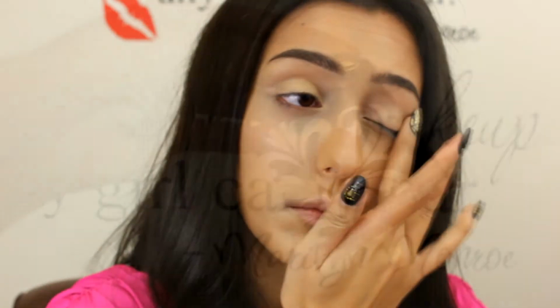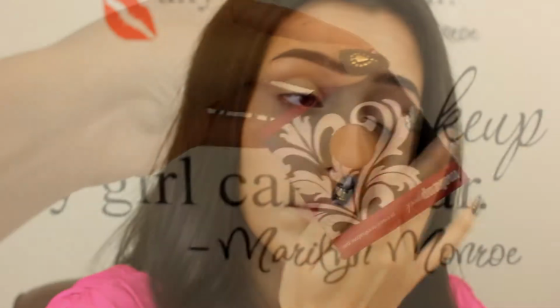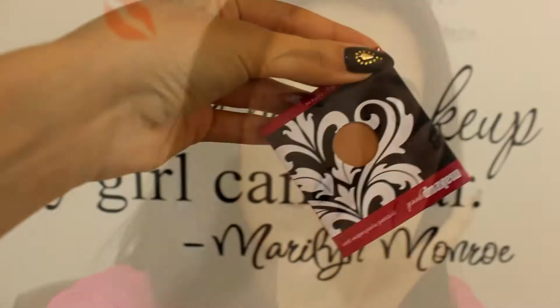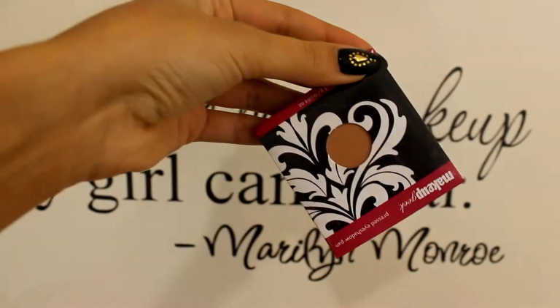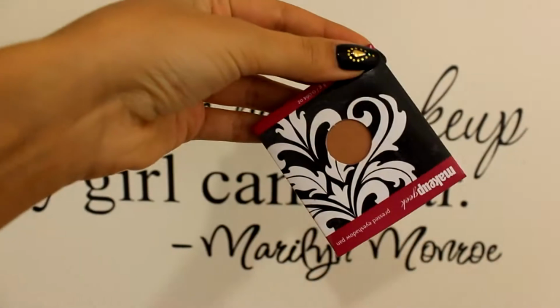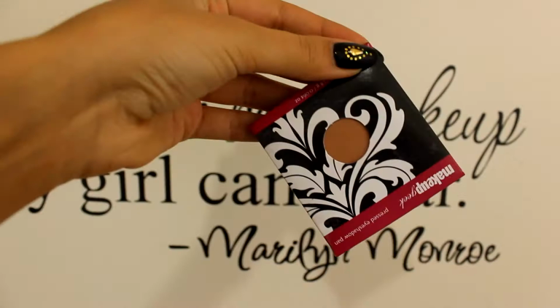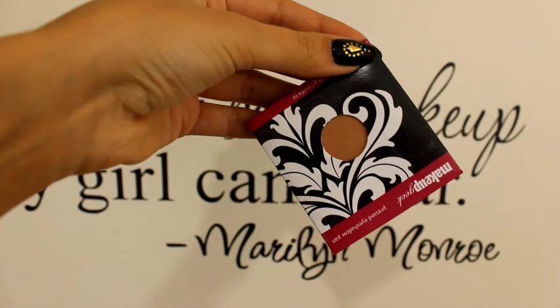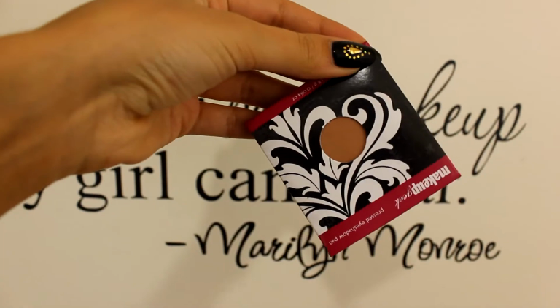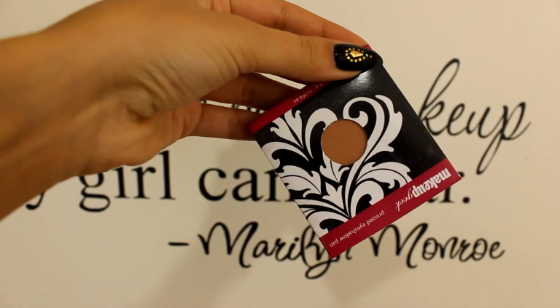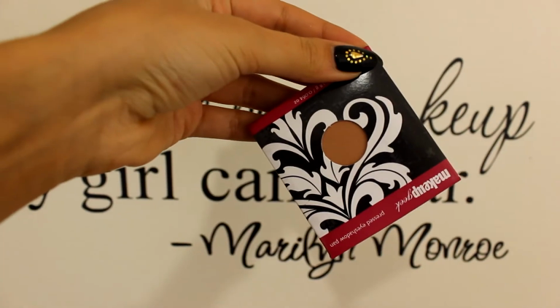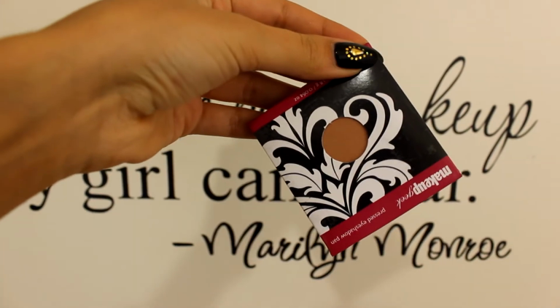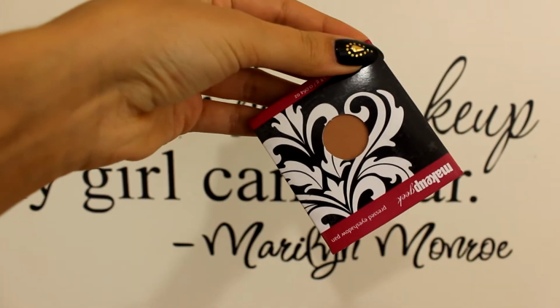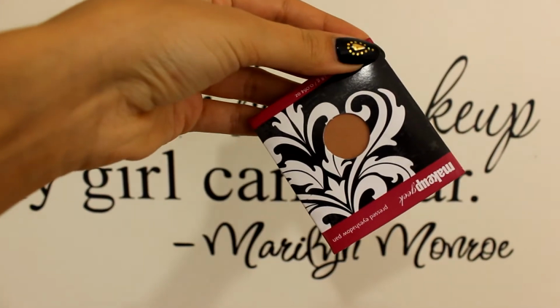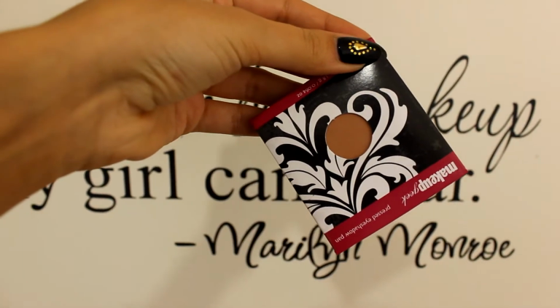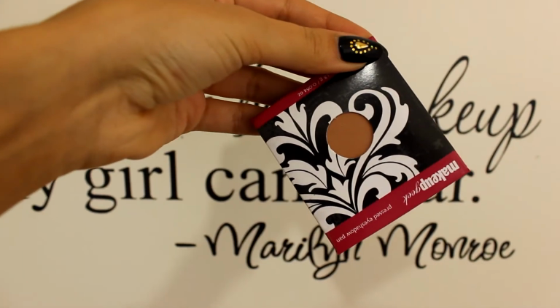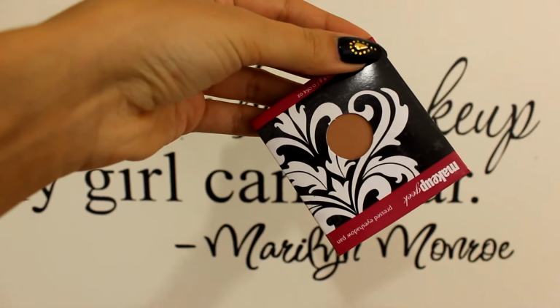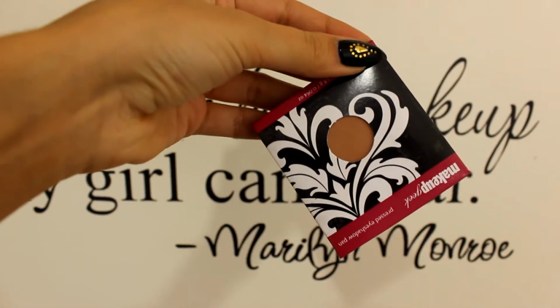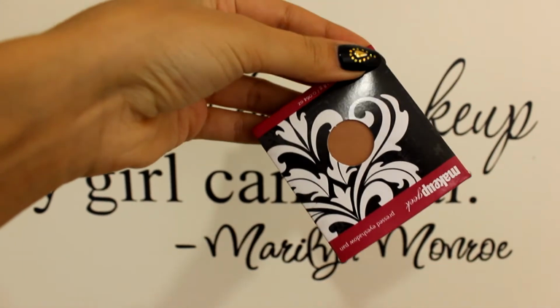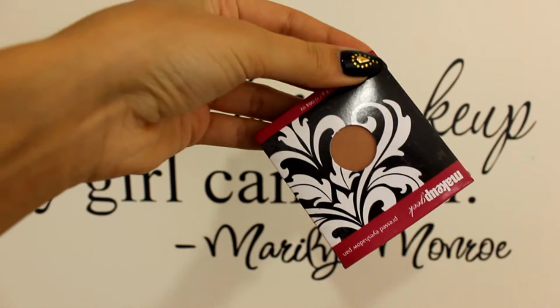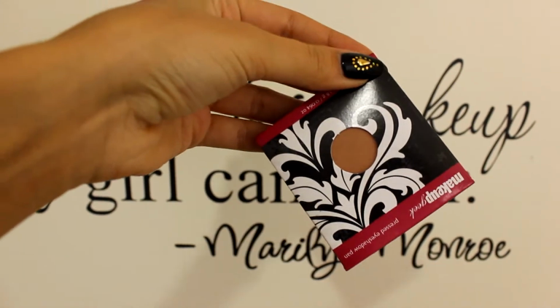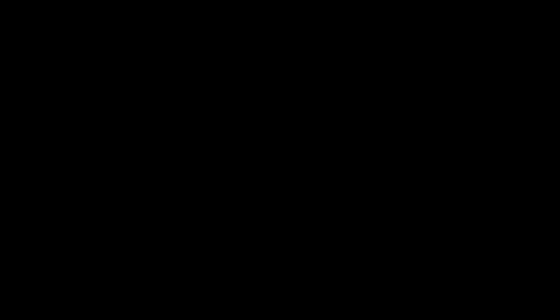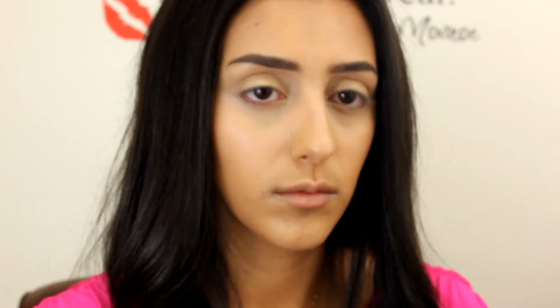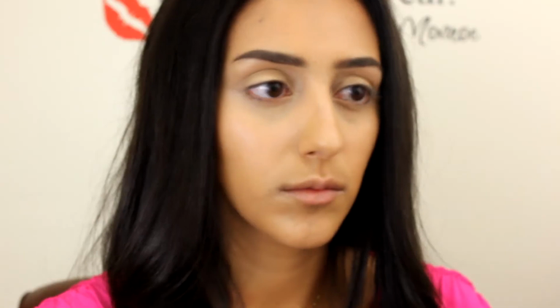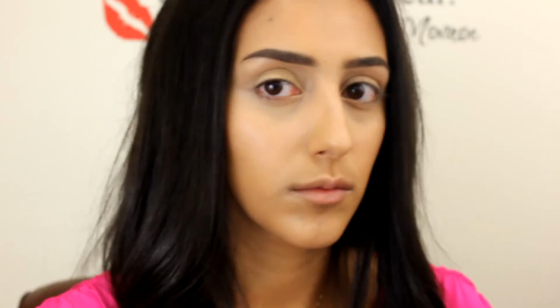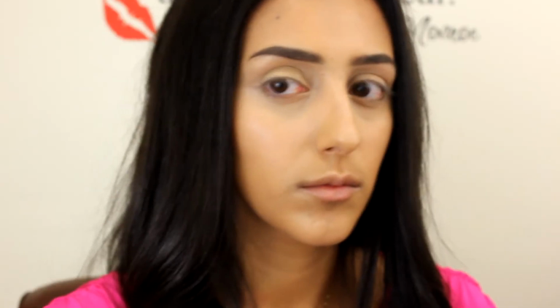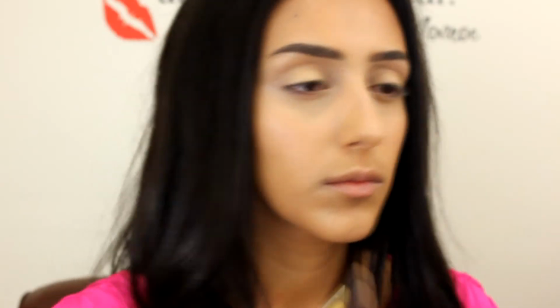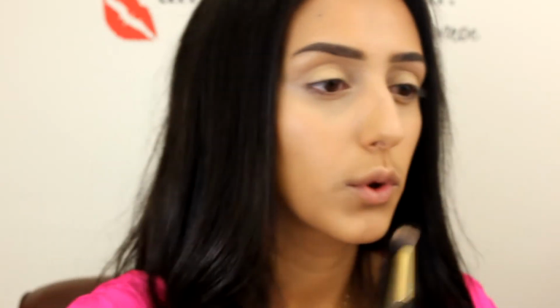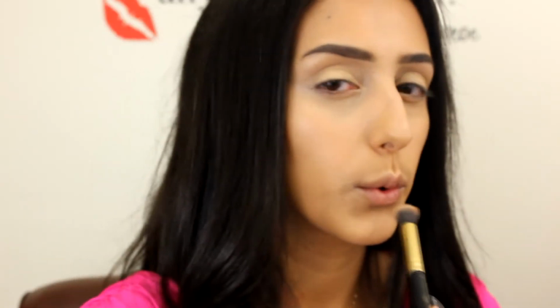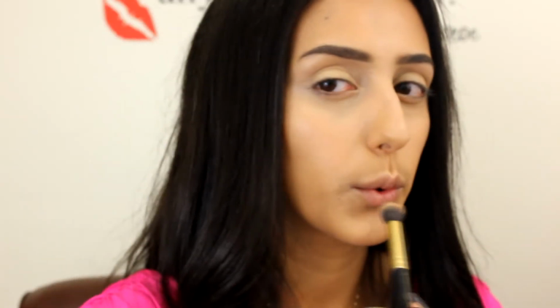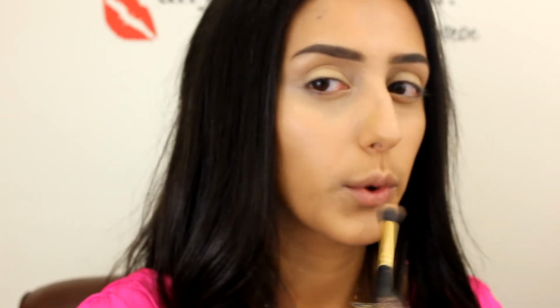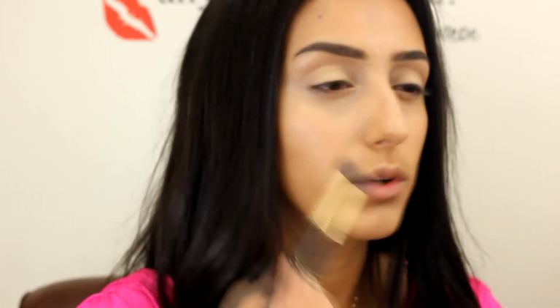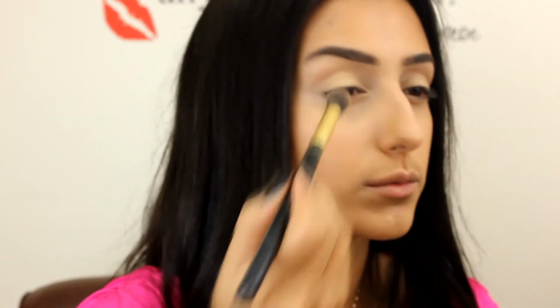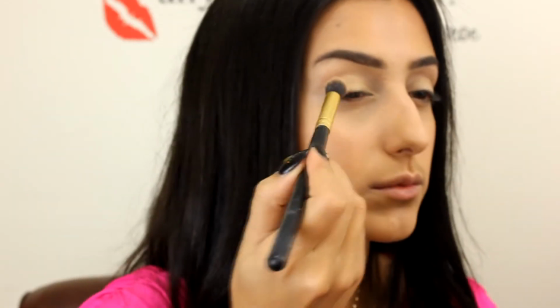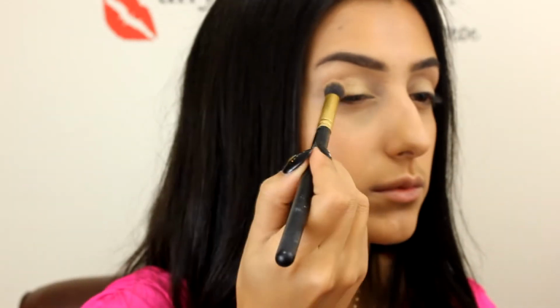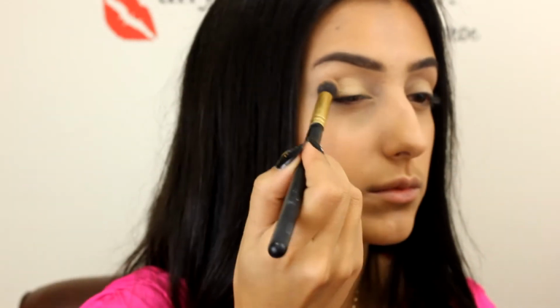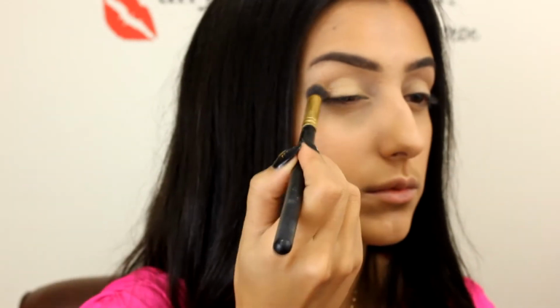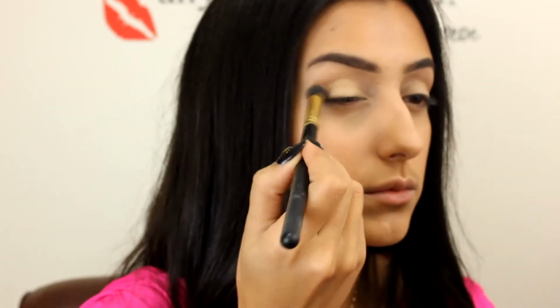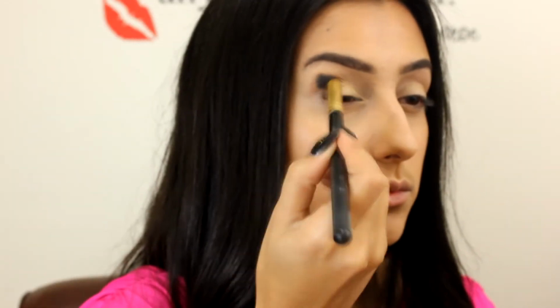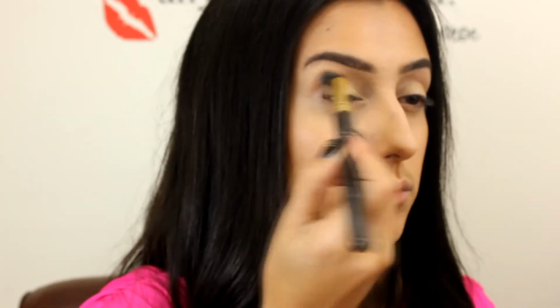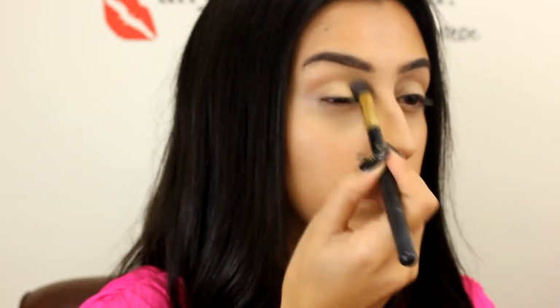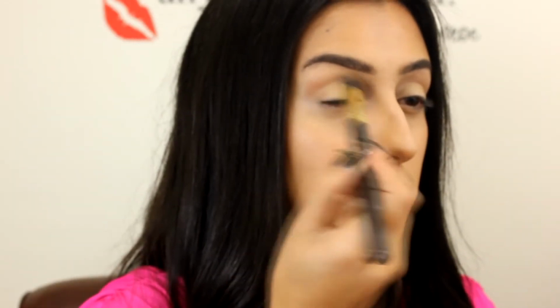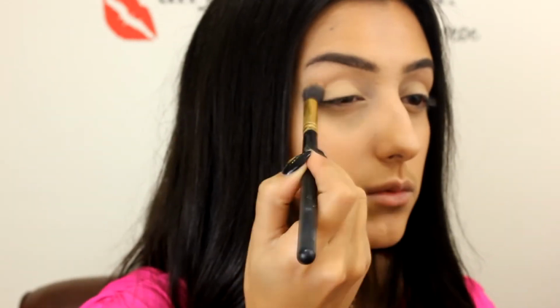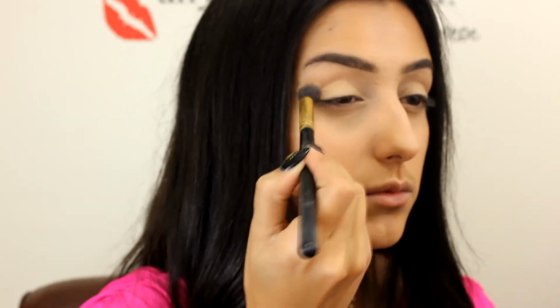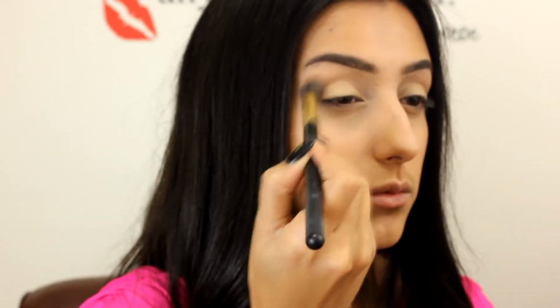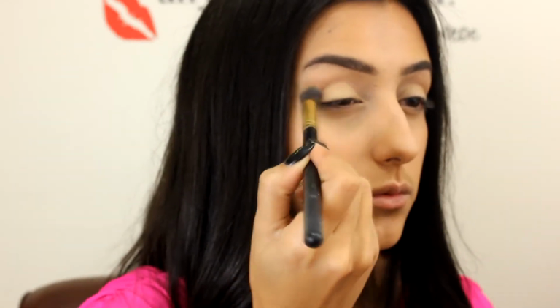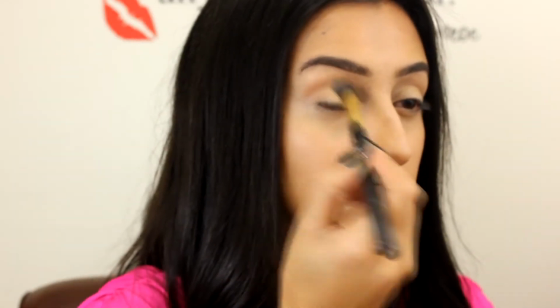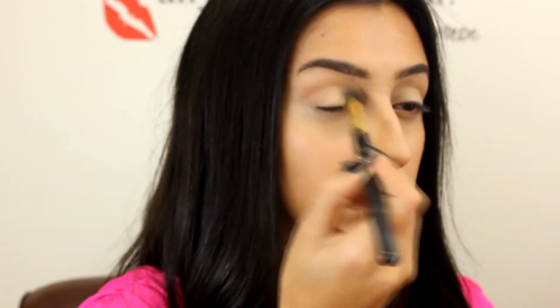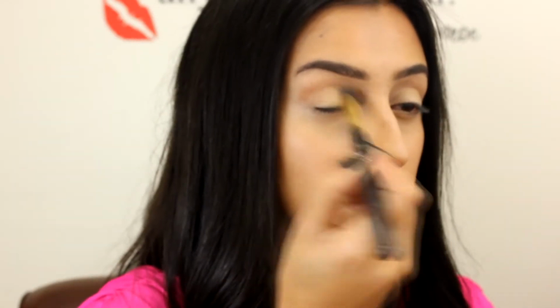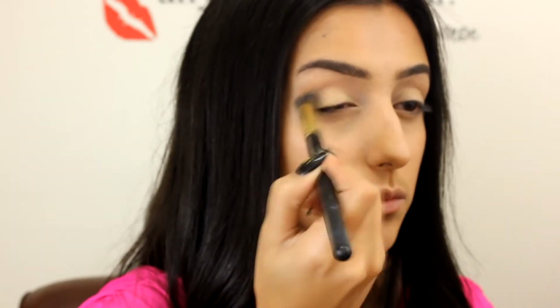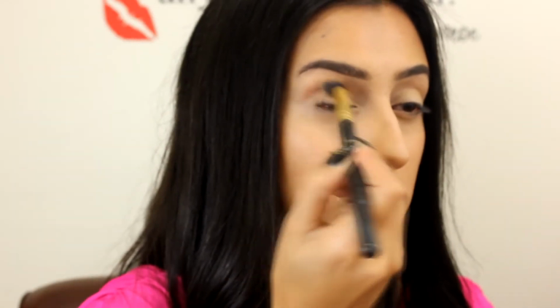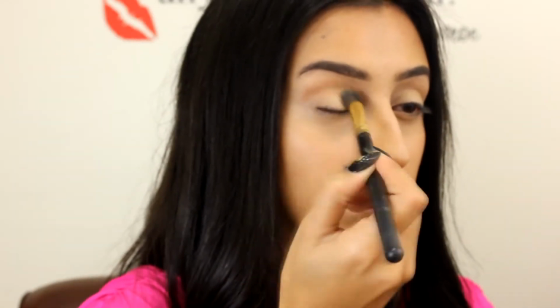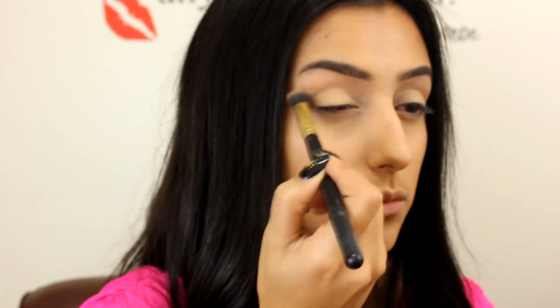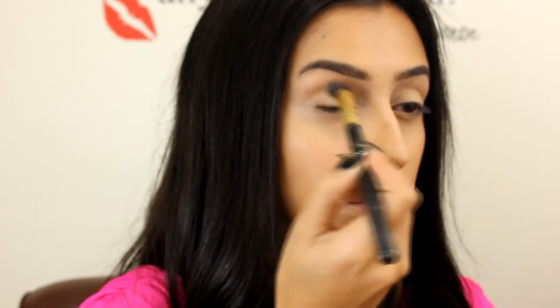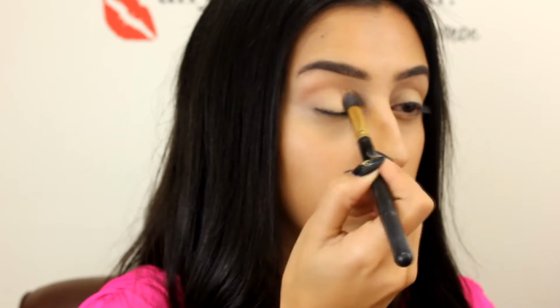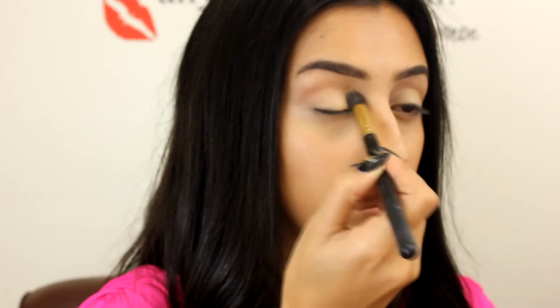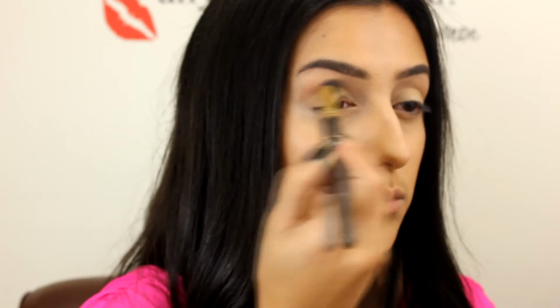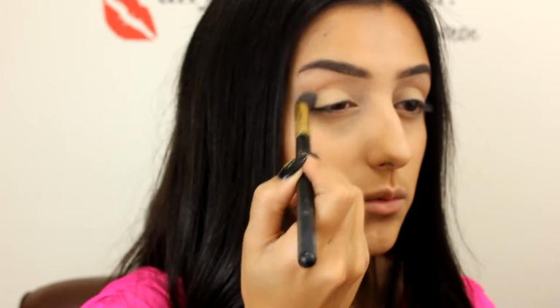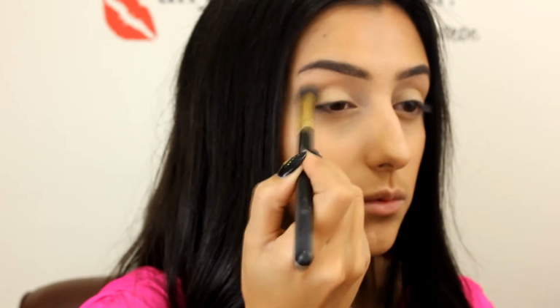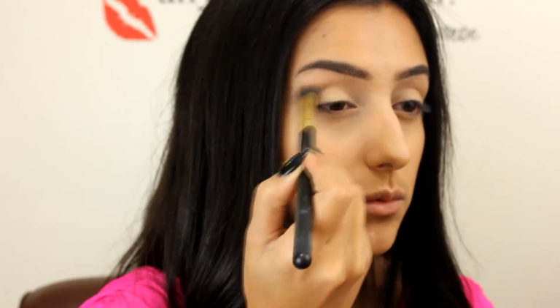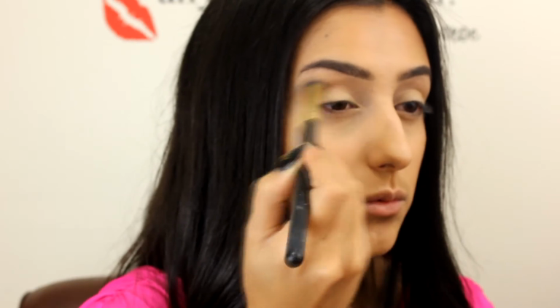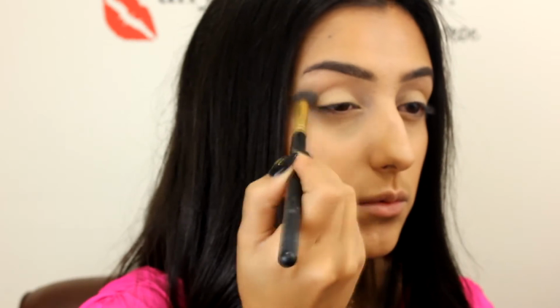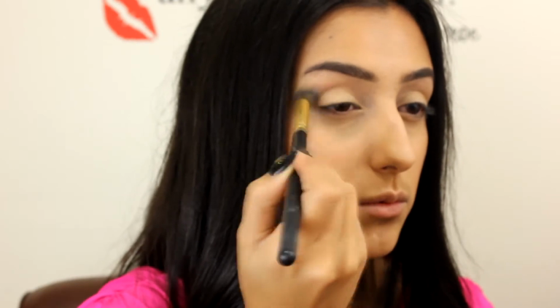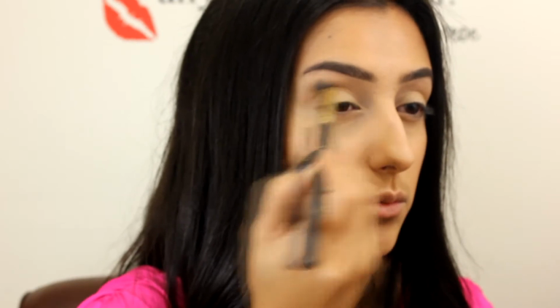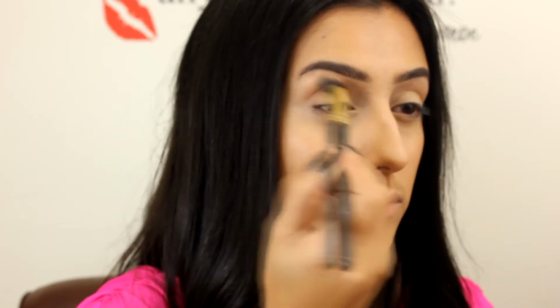Now I am taking Creme Blue Leaf eyeshadow from Makeup Geek and I am using it as a transition shade with a fluffy brush.